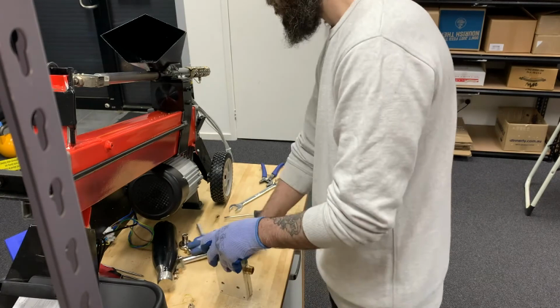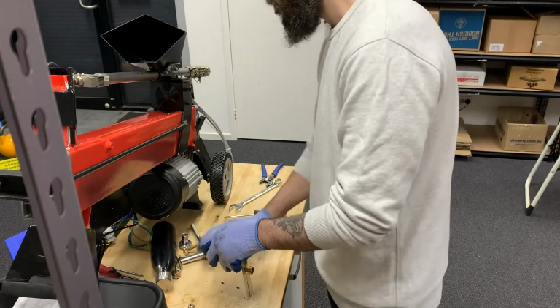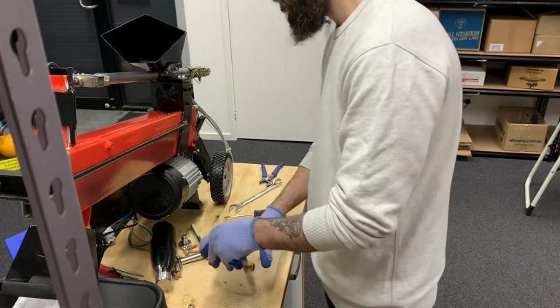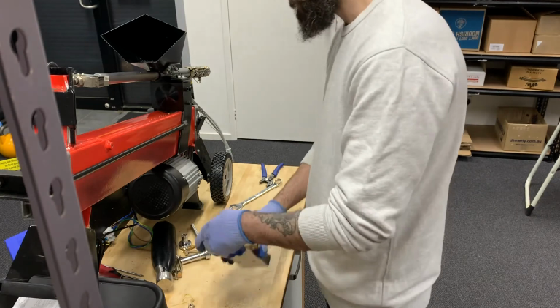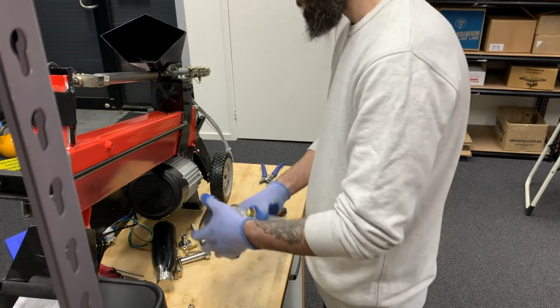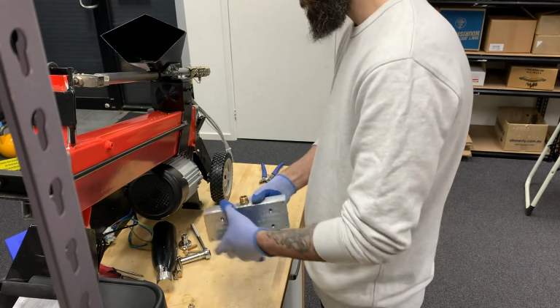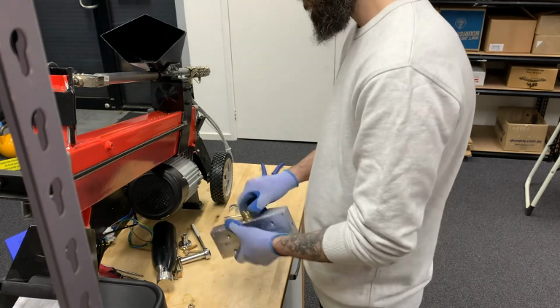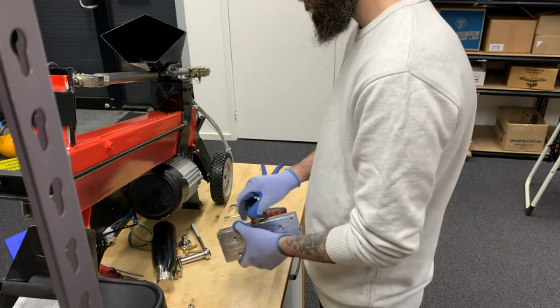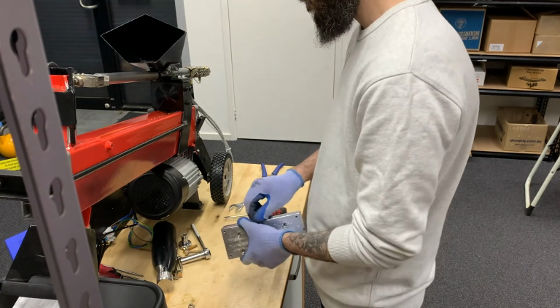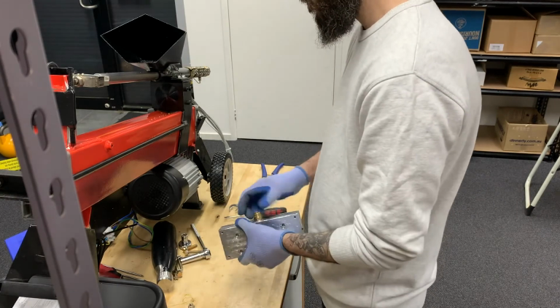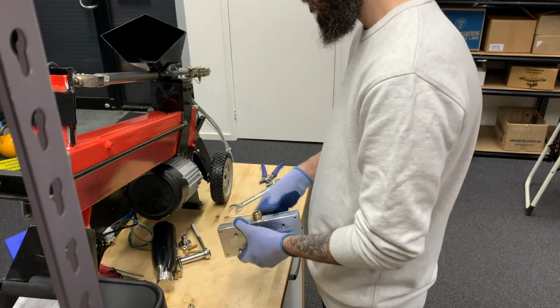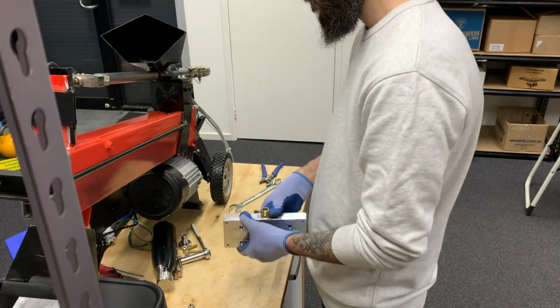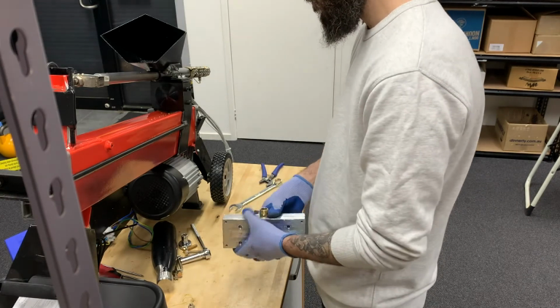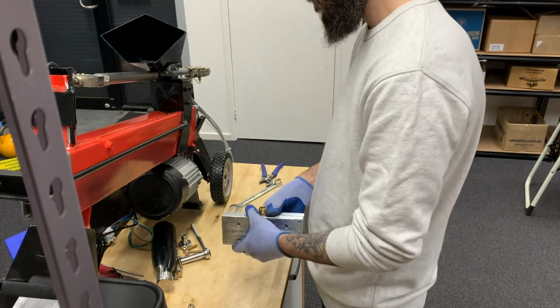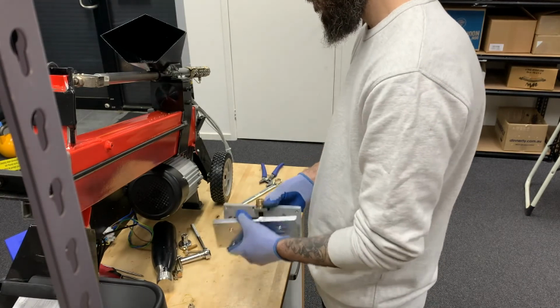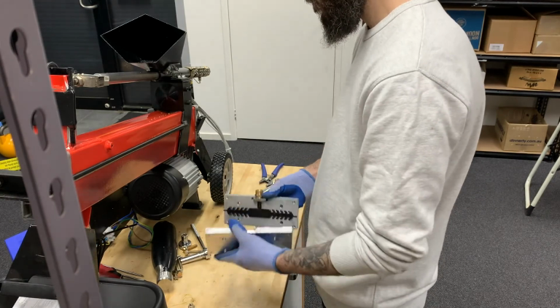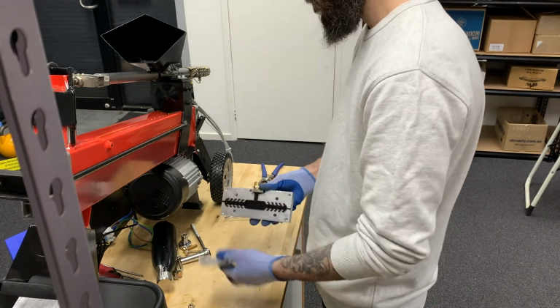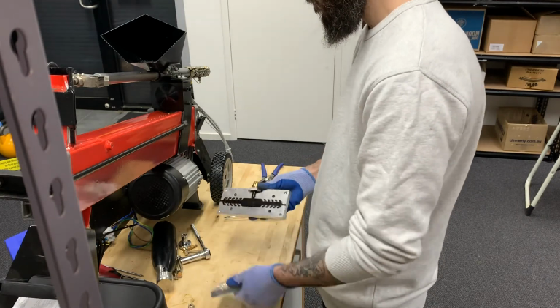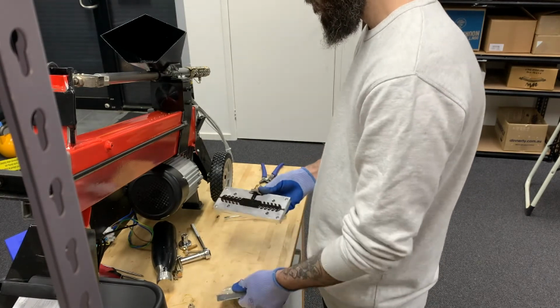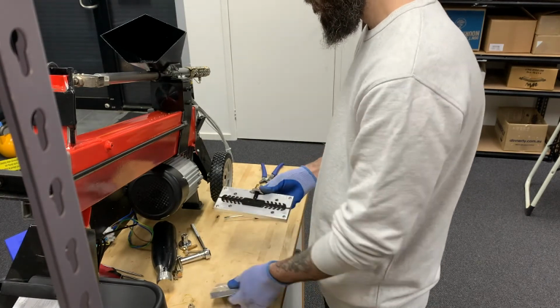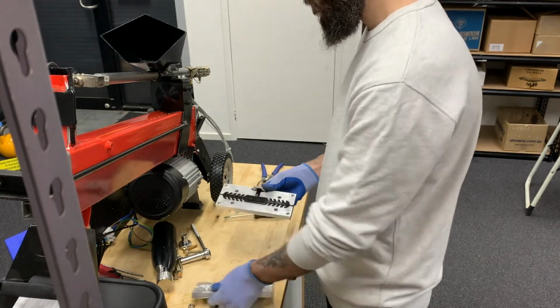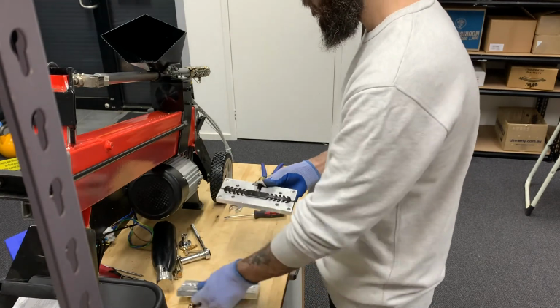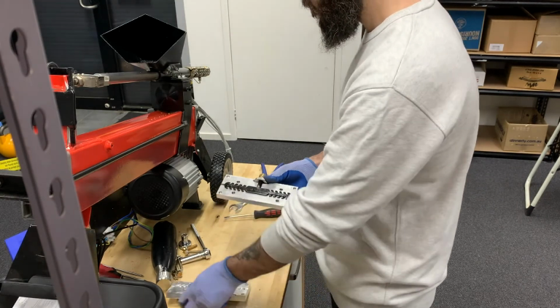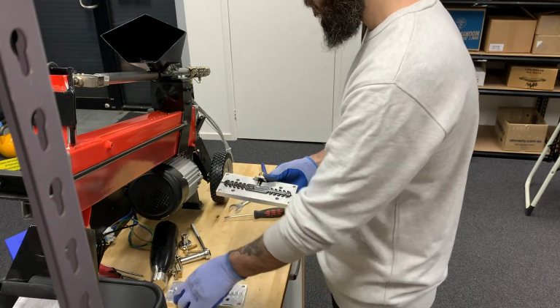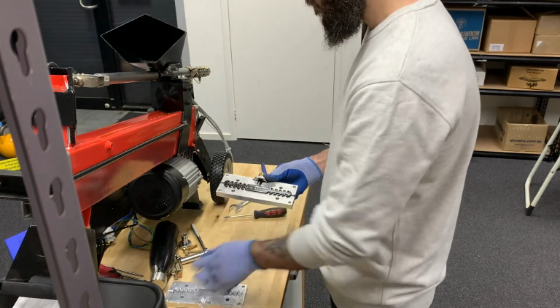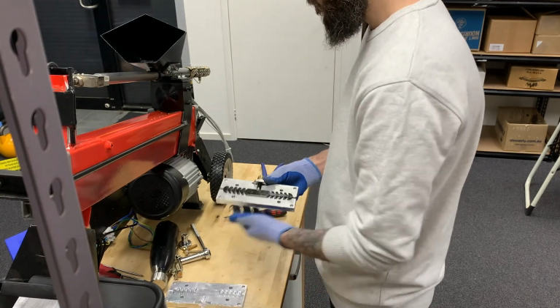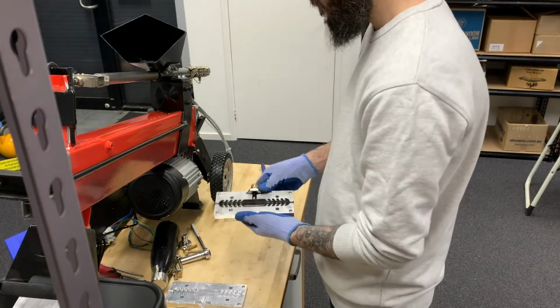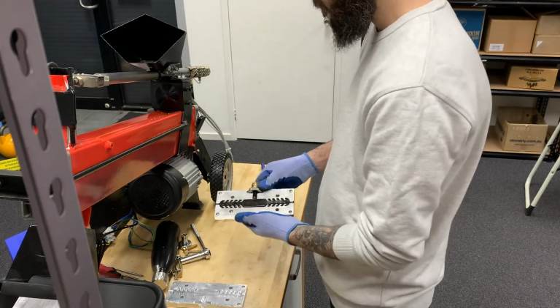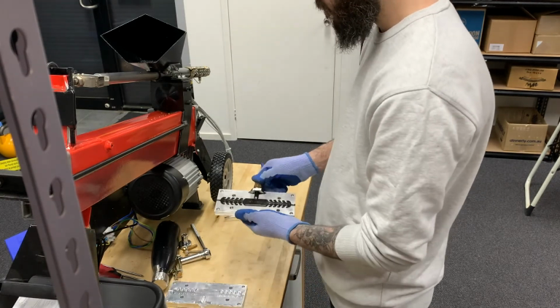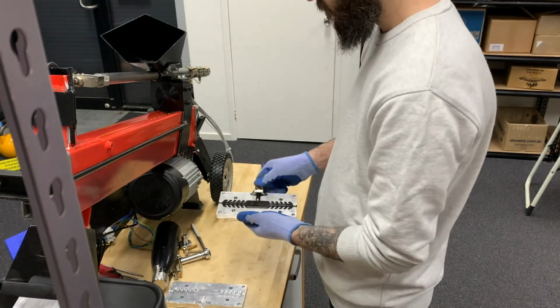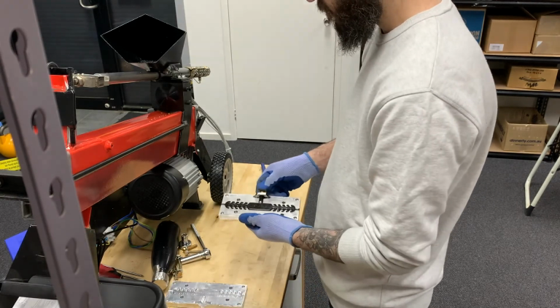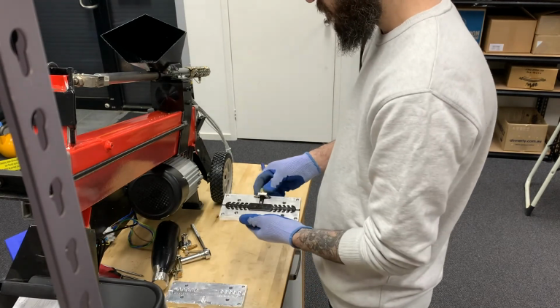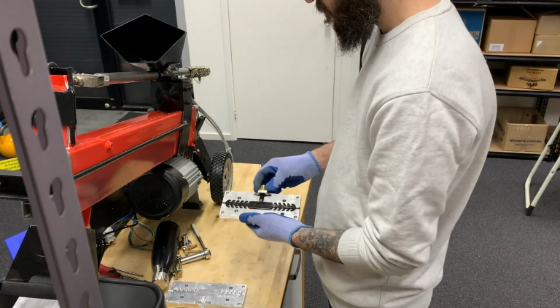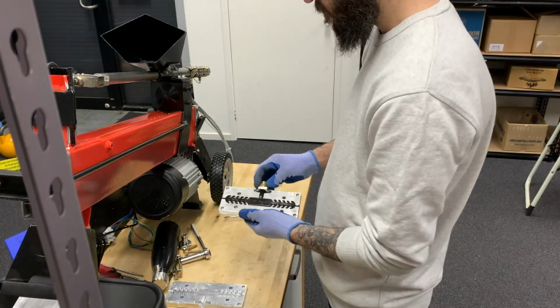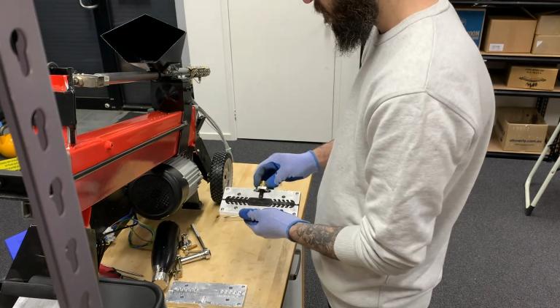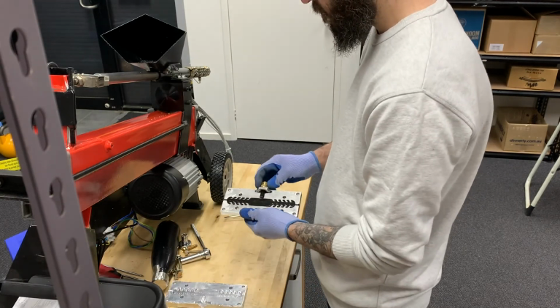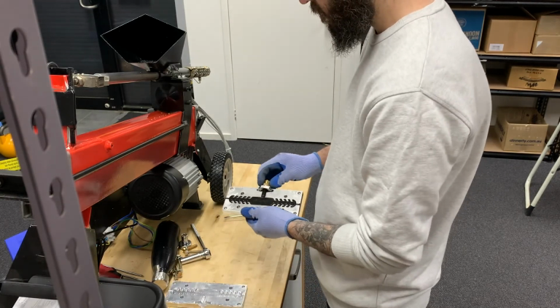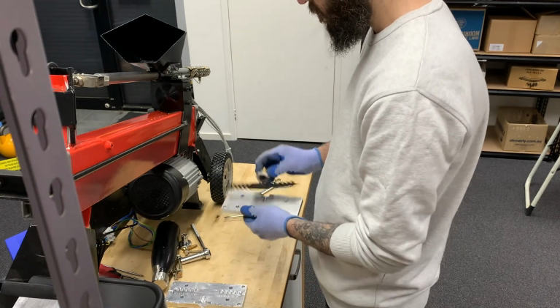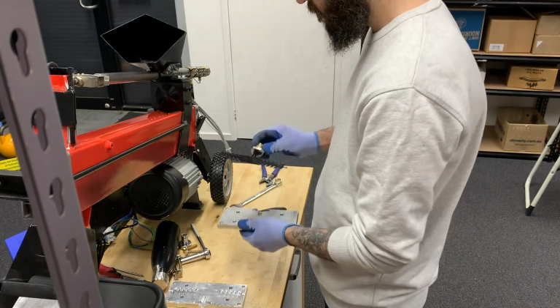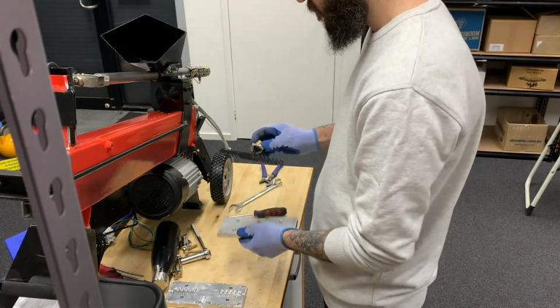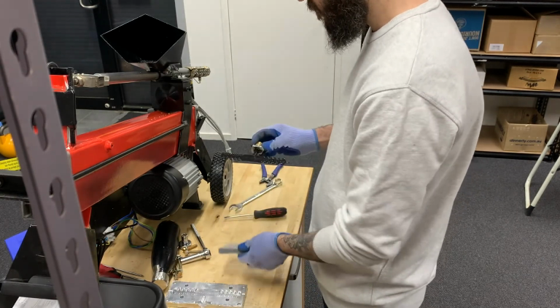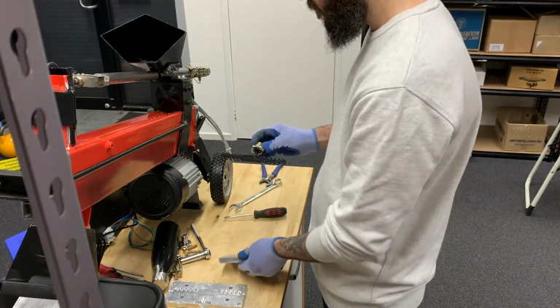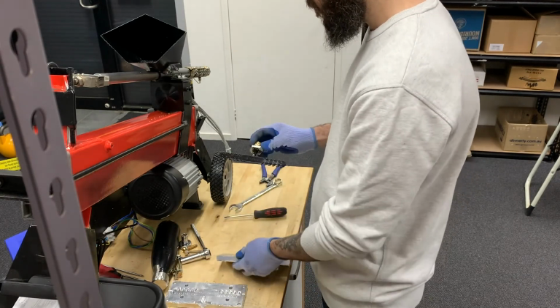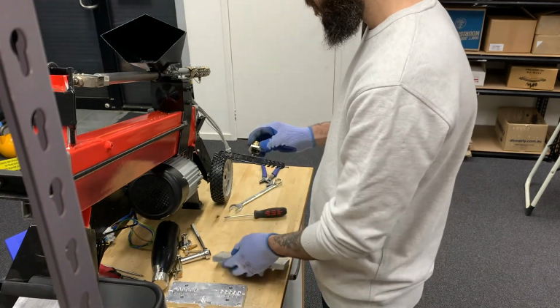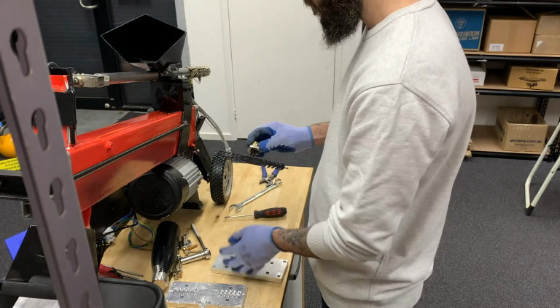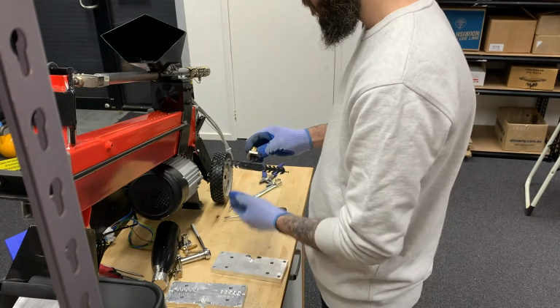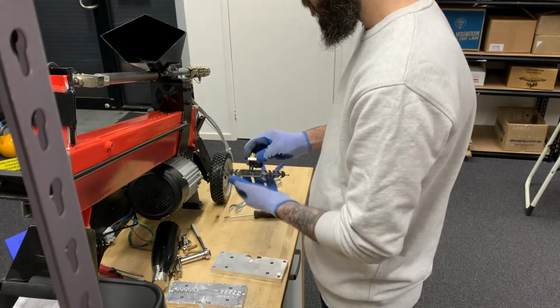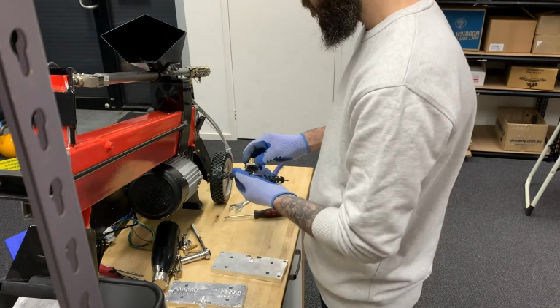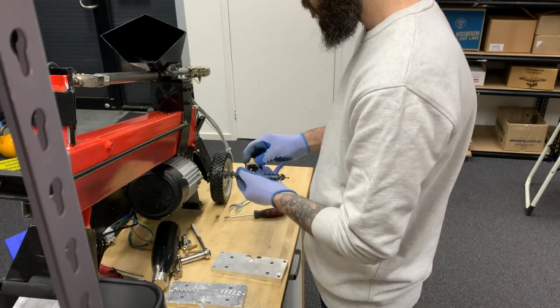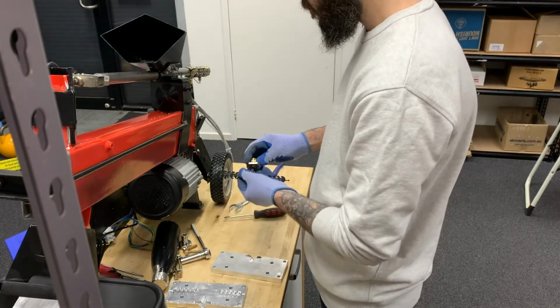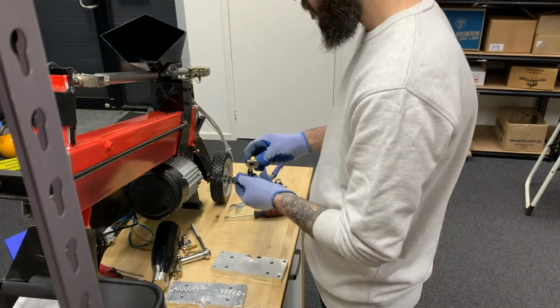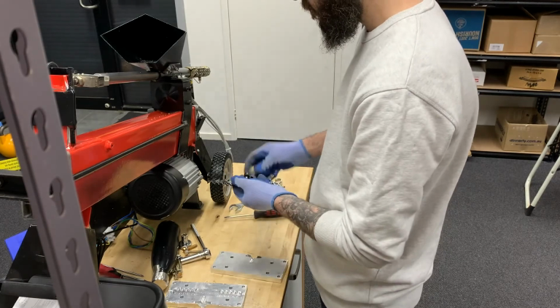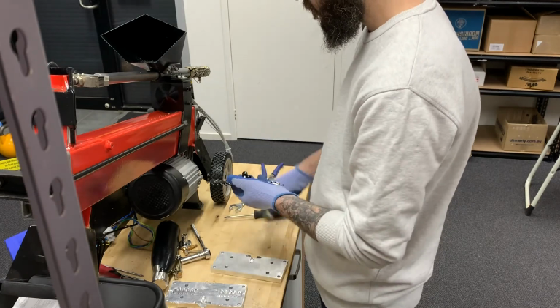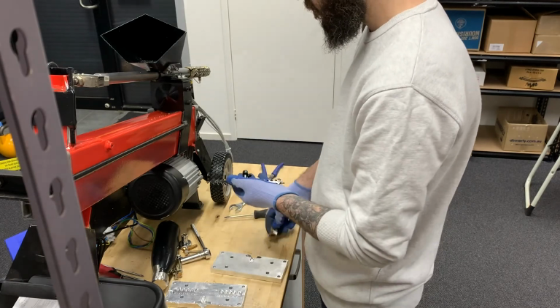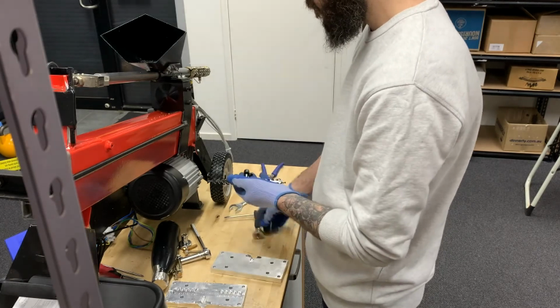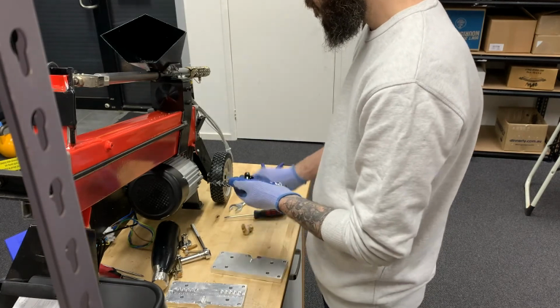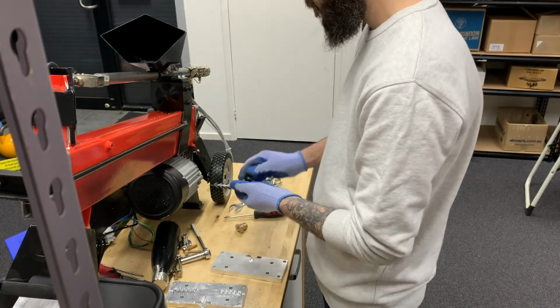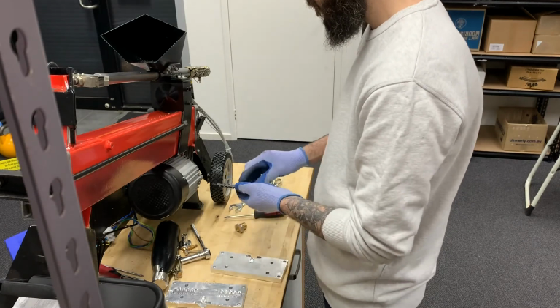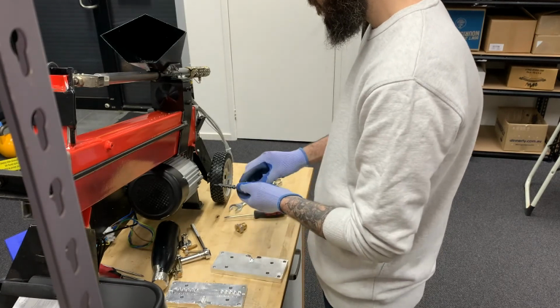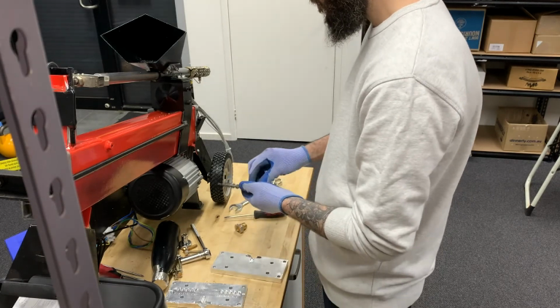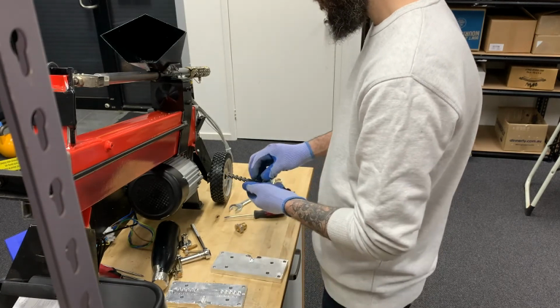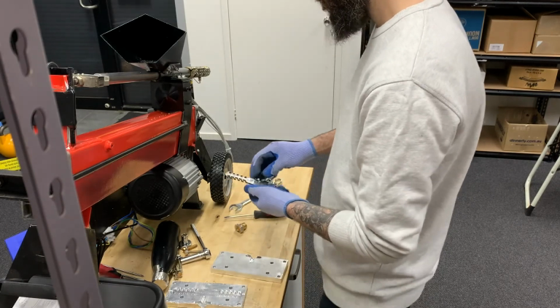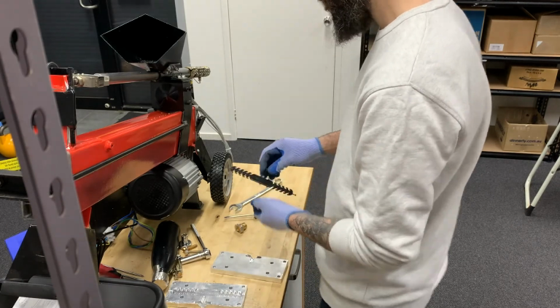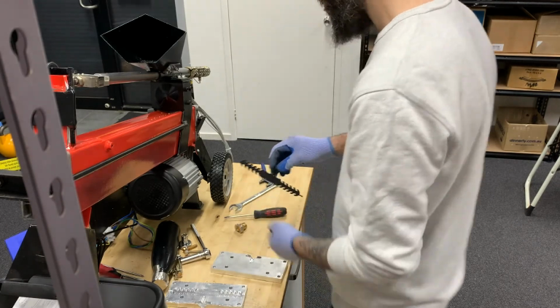If you've got any questions for either myself or the team, we can be found in the Precious Plastic Discord server. Thanks for watching.